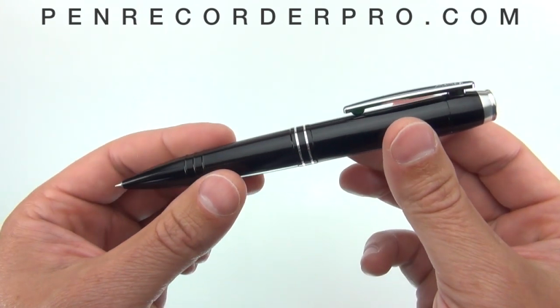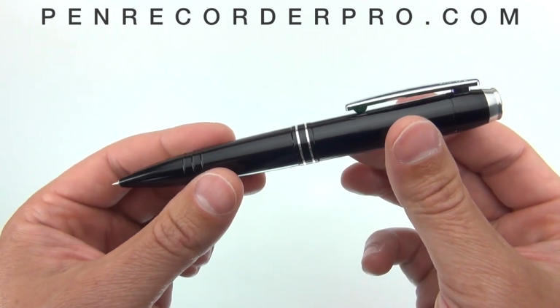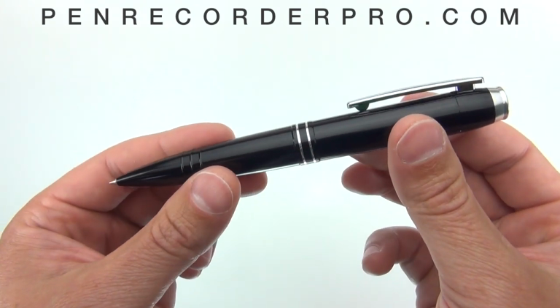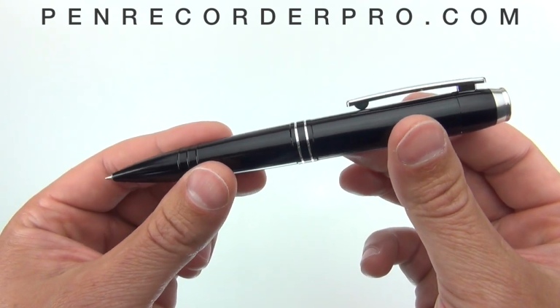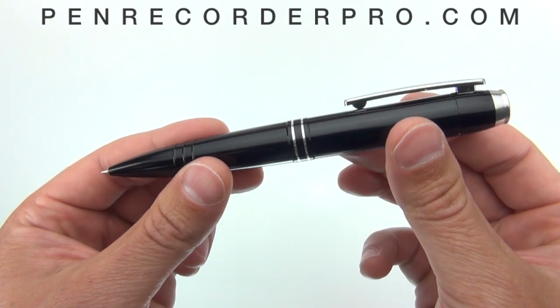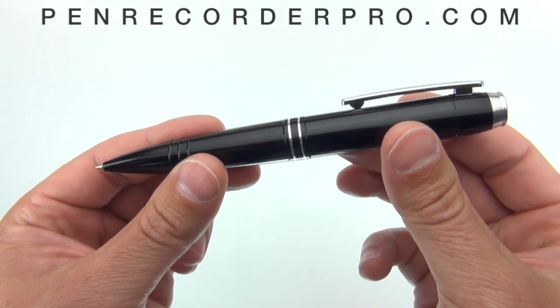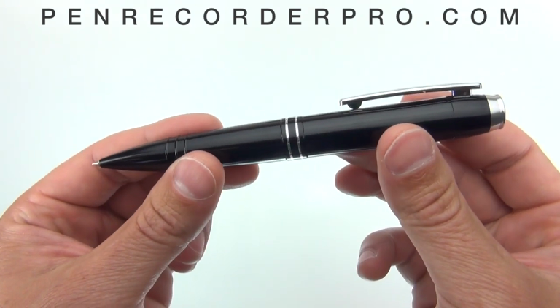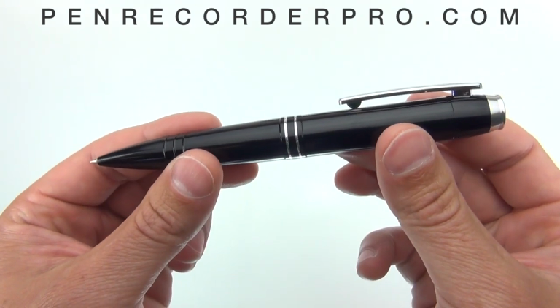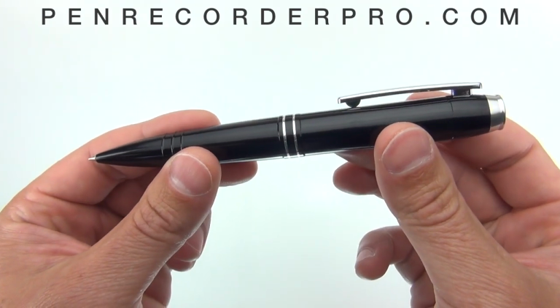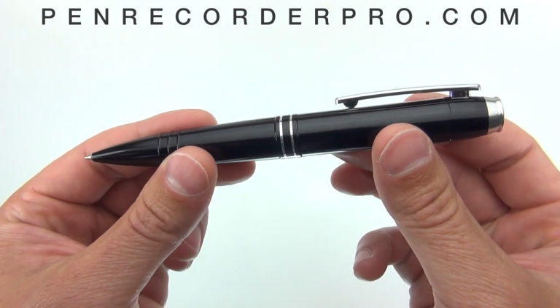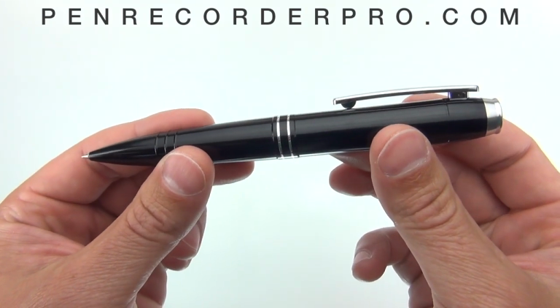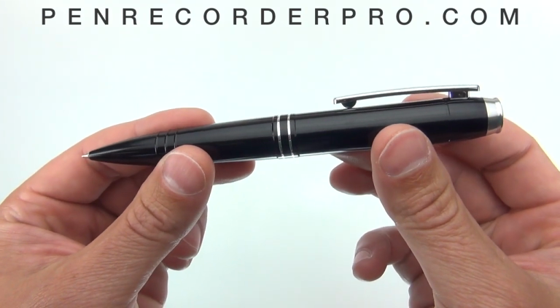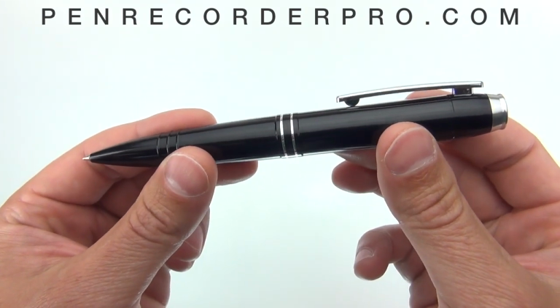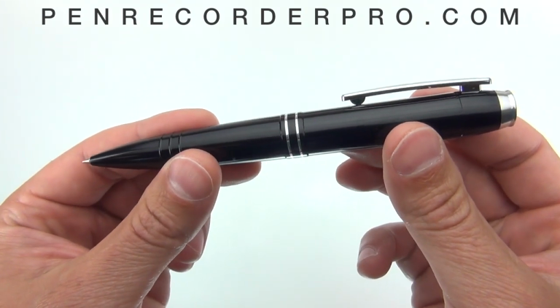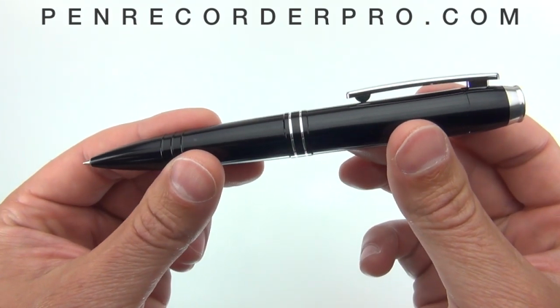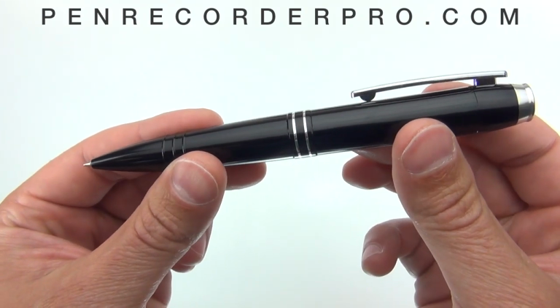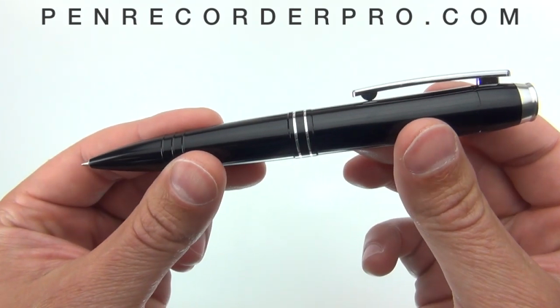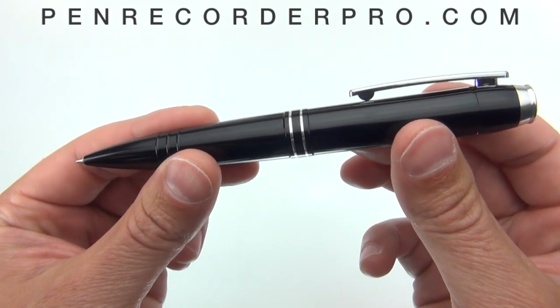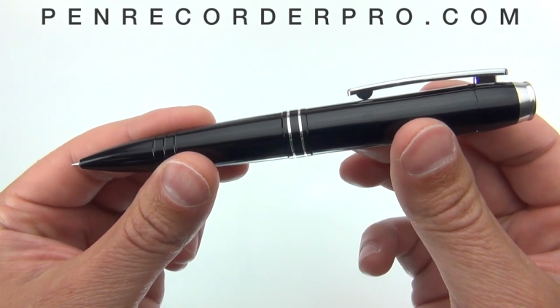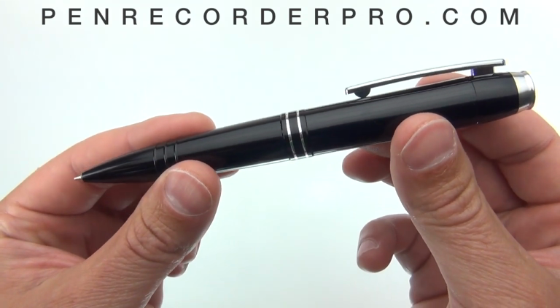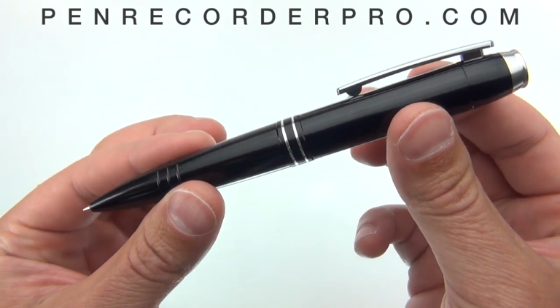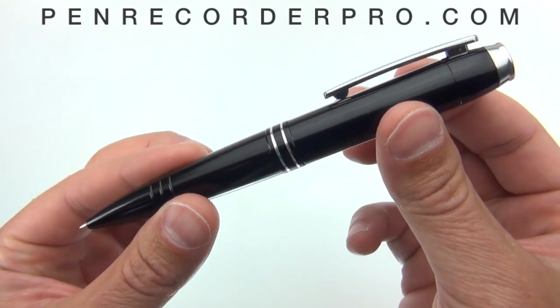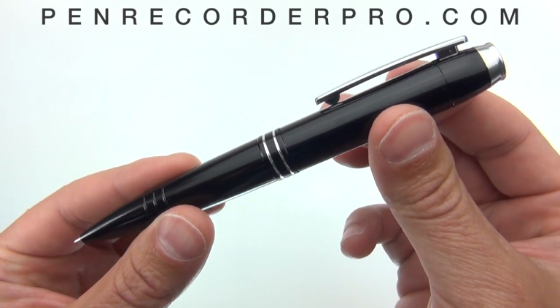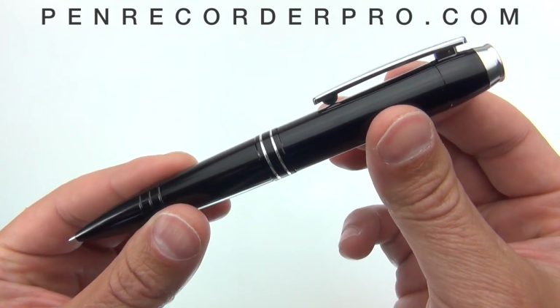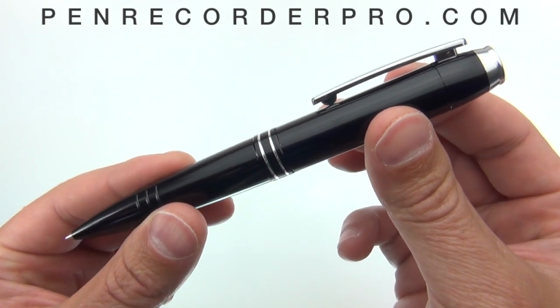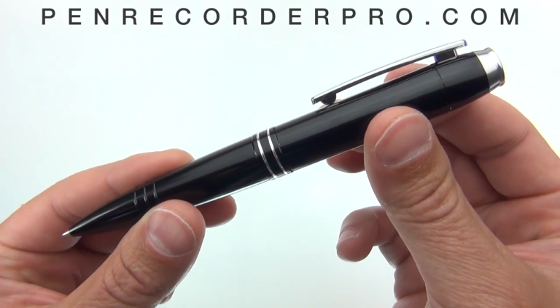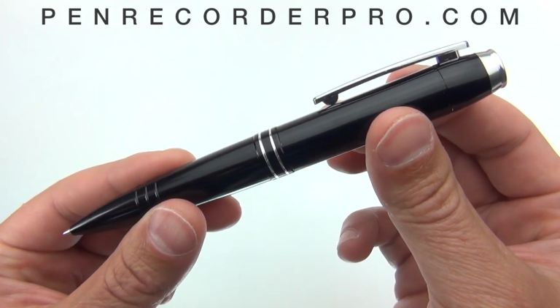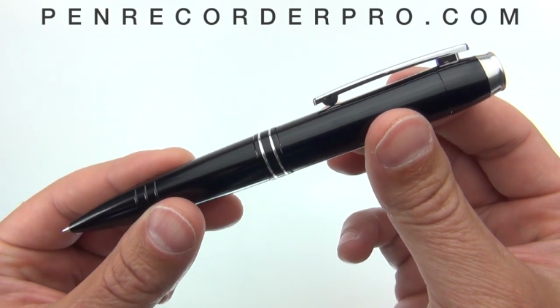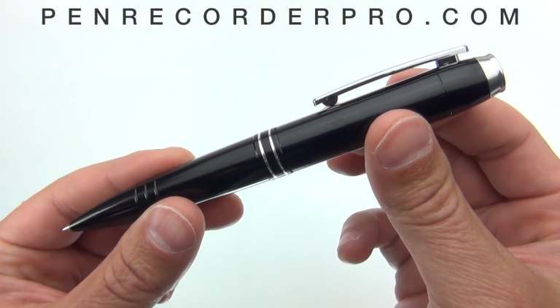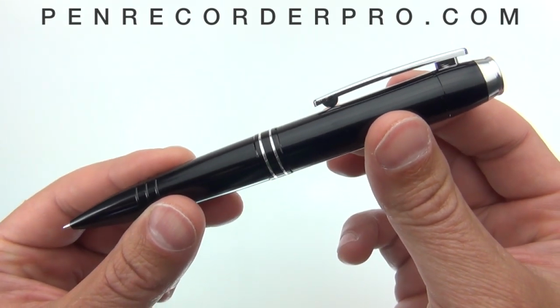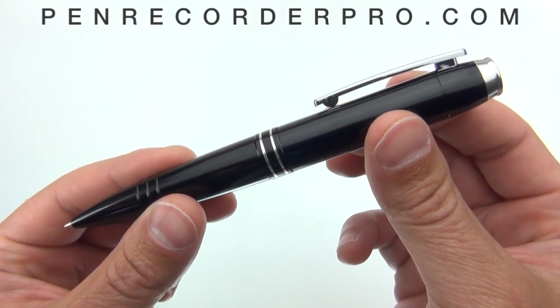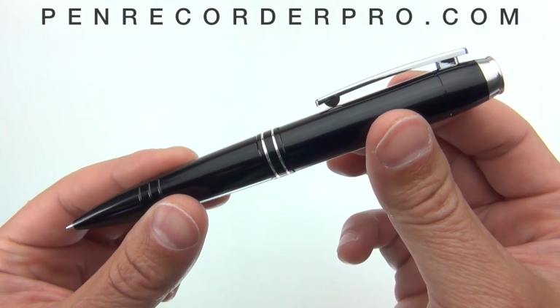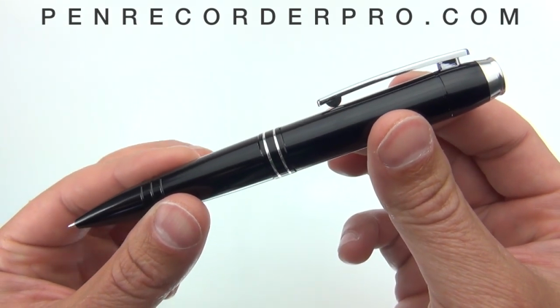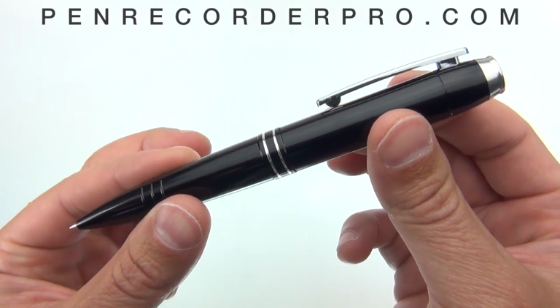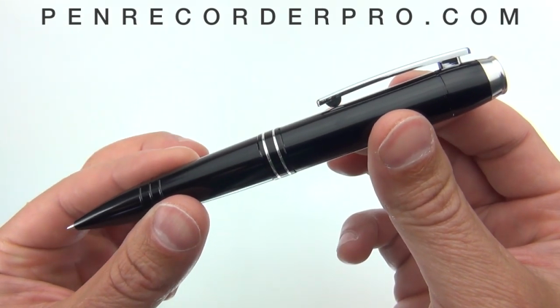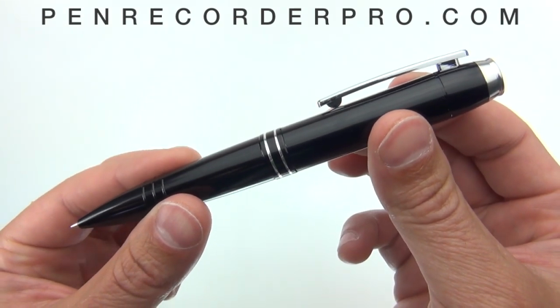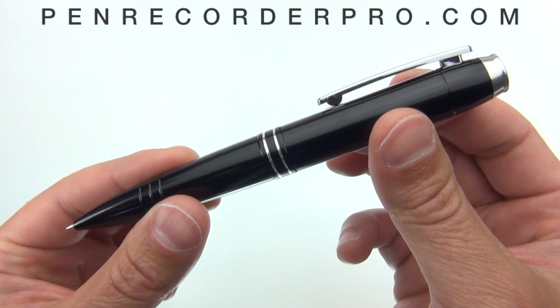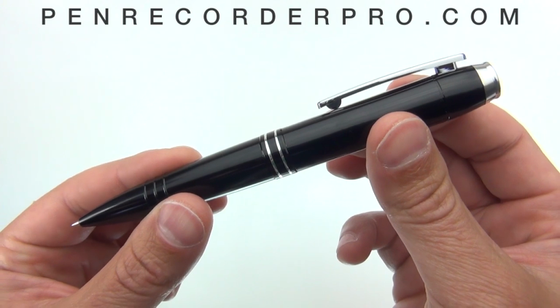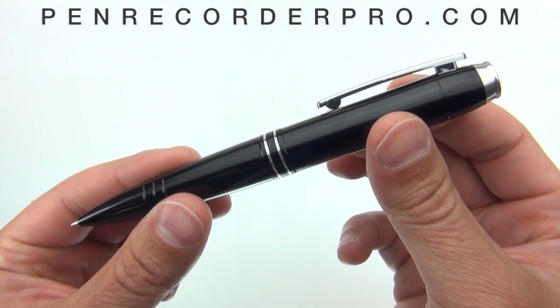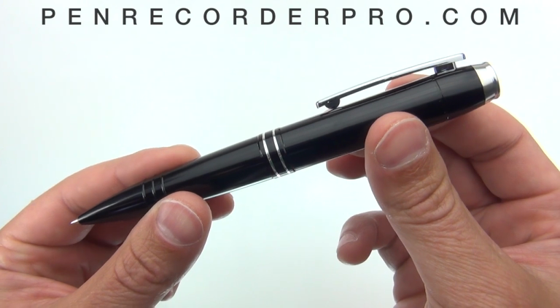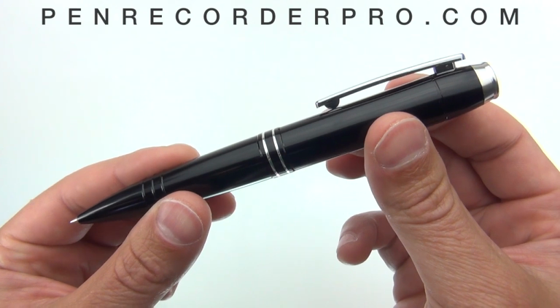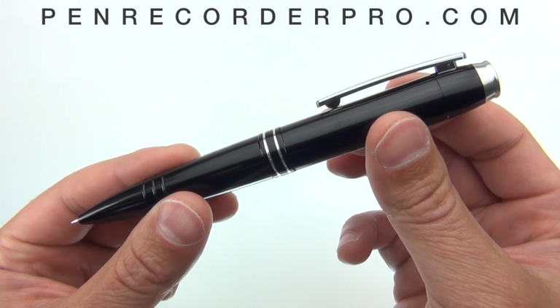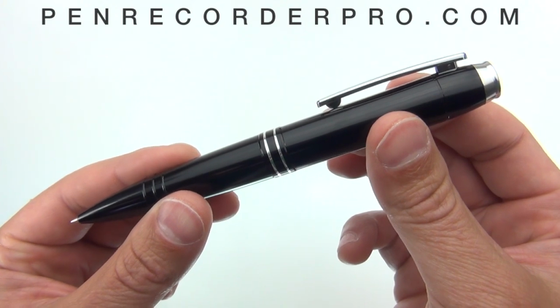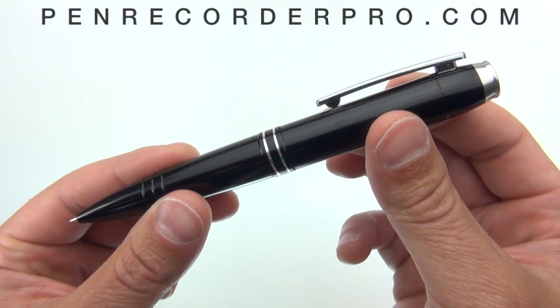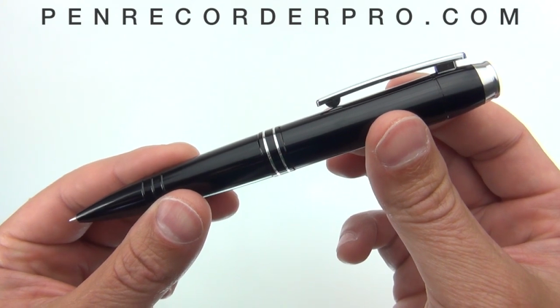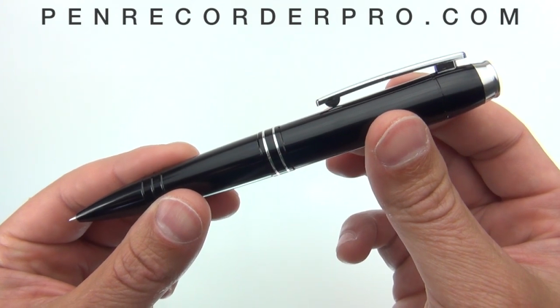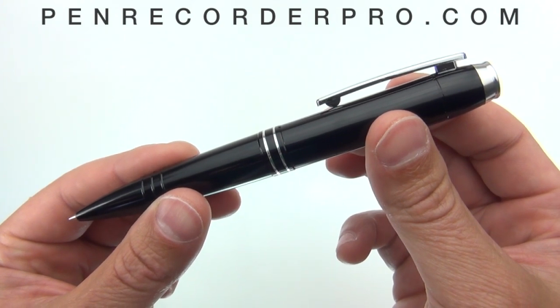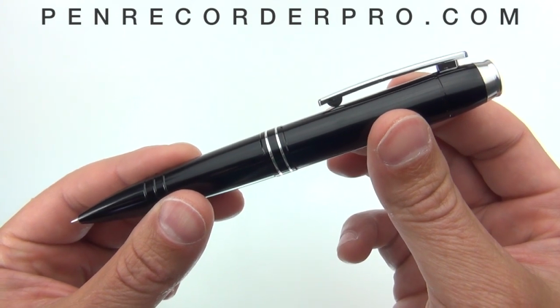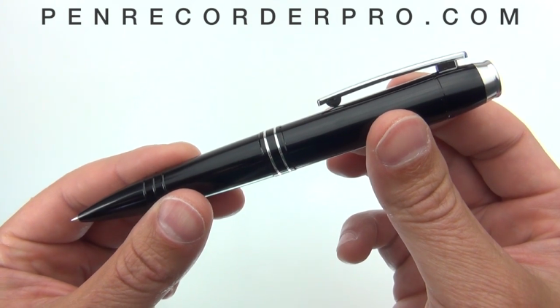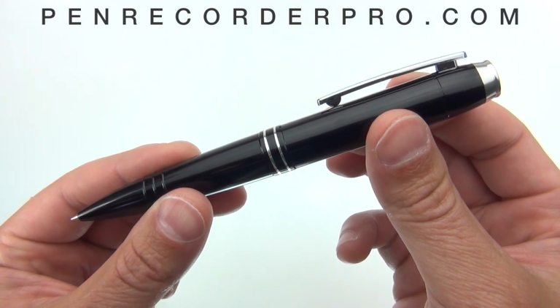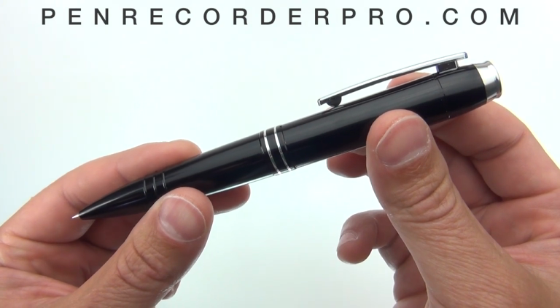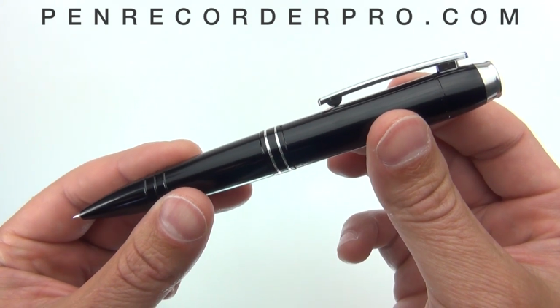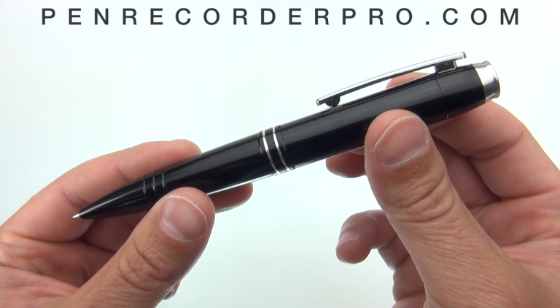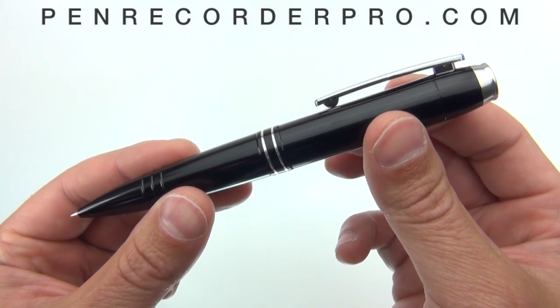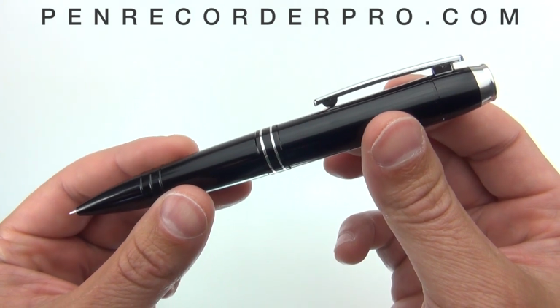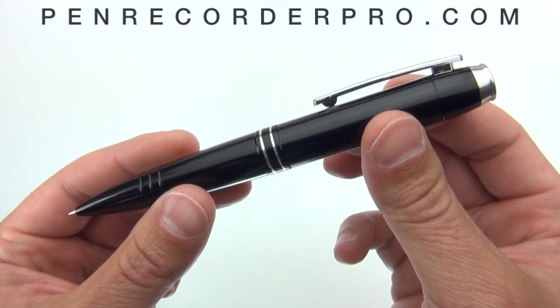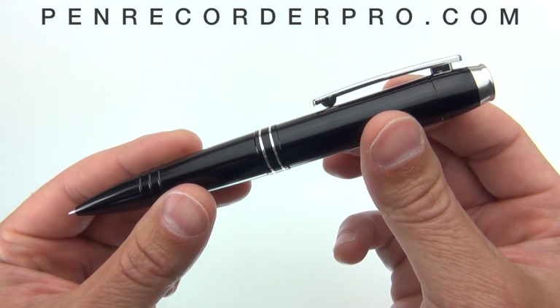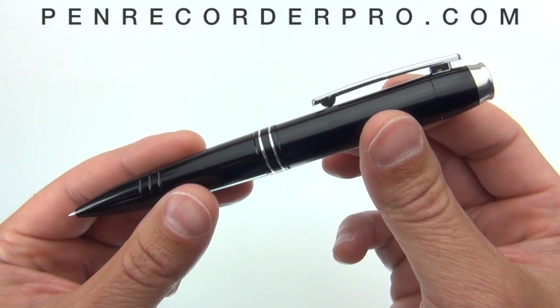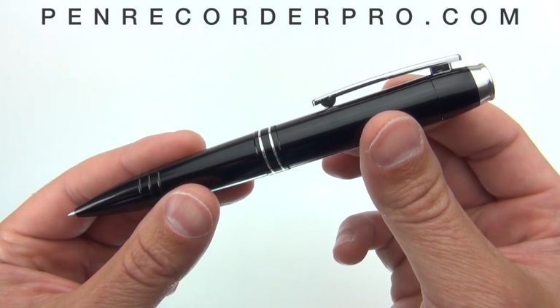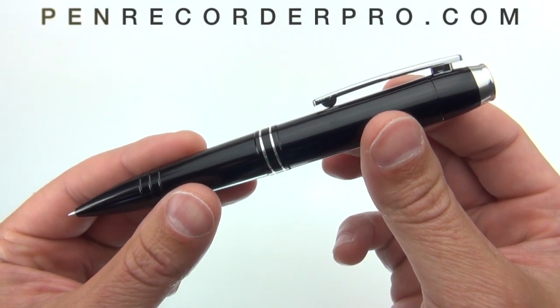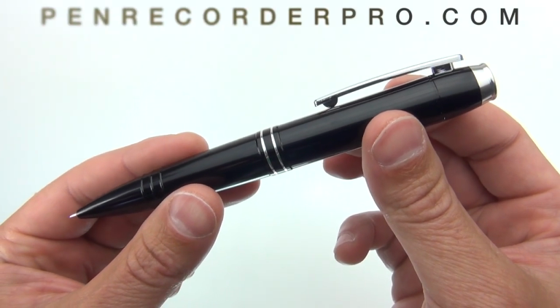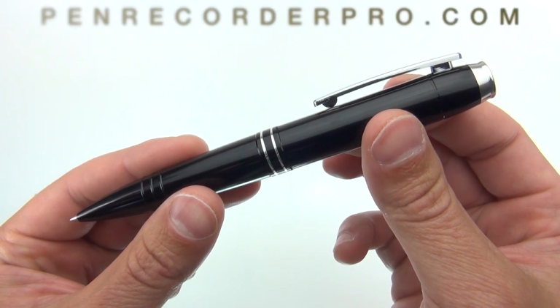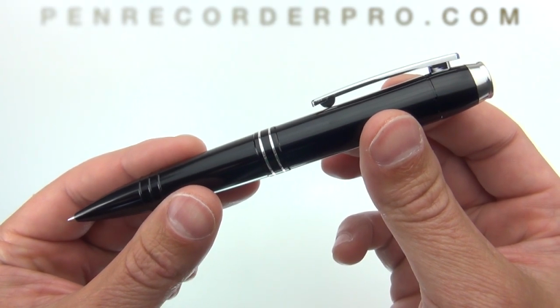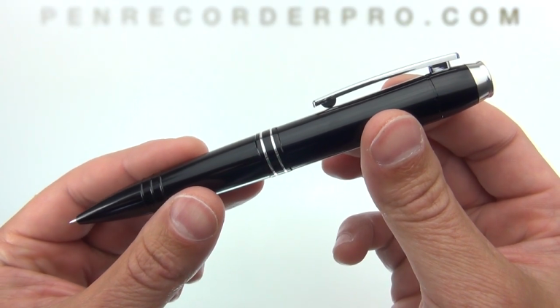And that's an overview of our simple one-touch pen. You can purchase one of these today at PenRecorderPro.com.